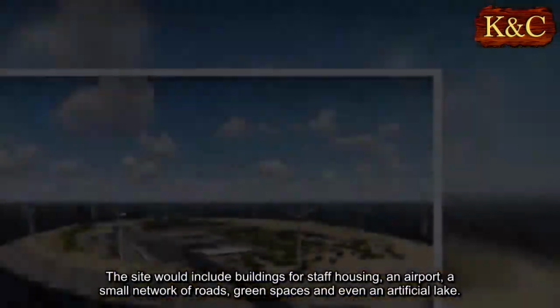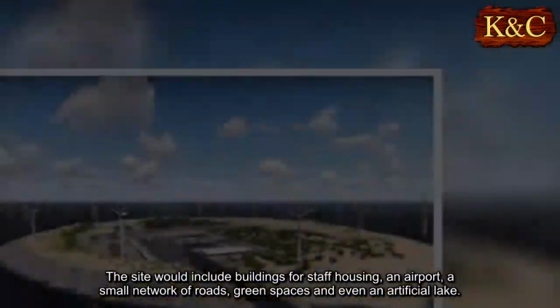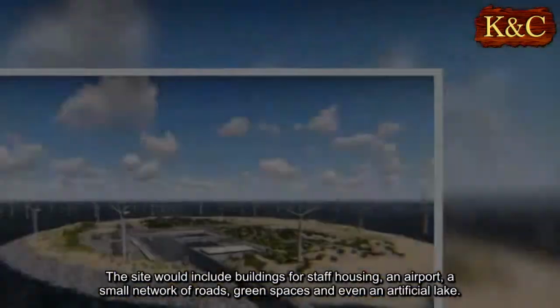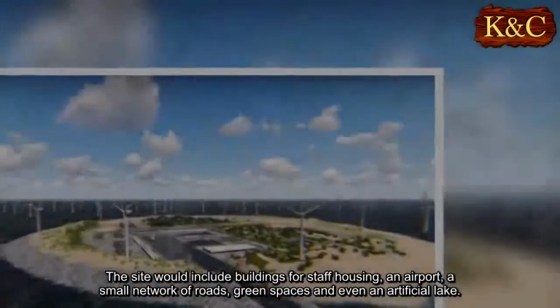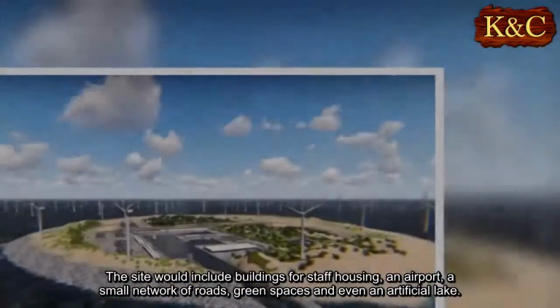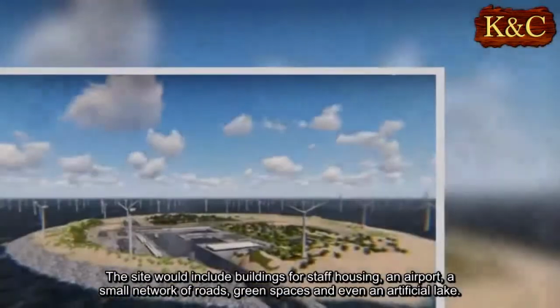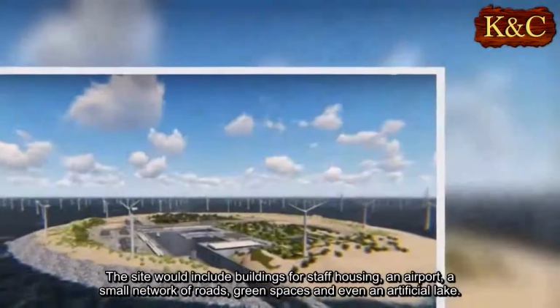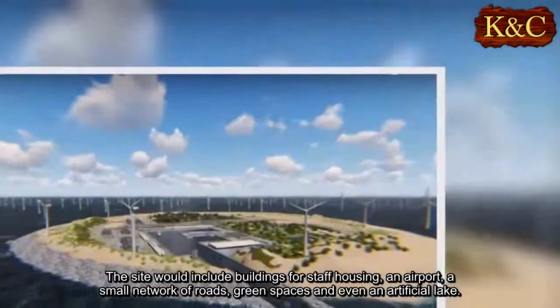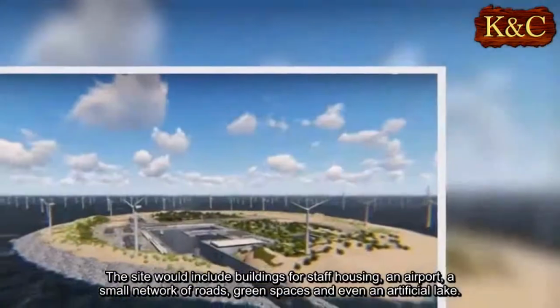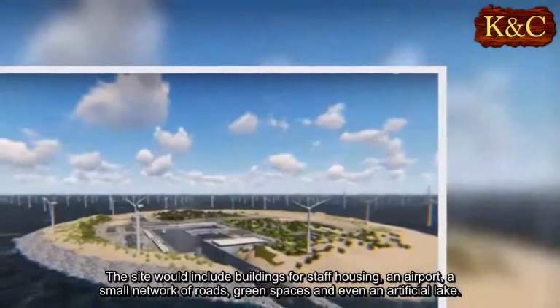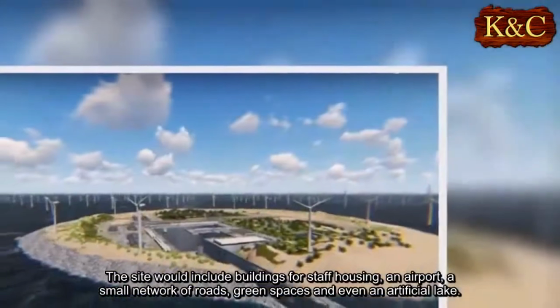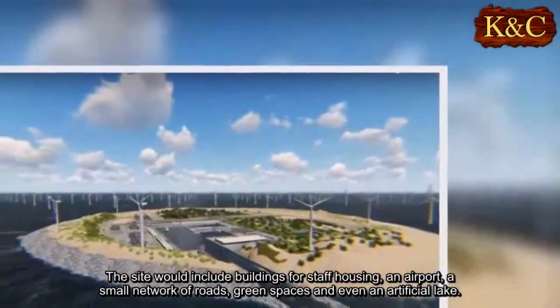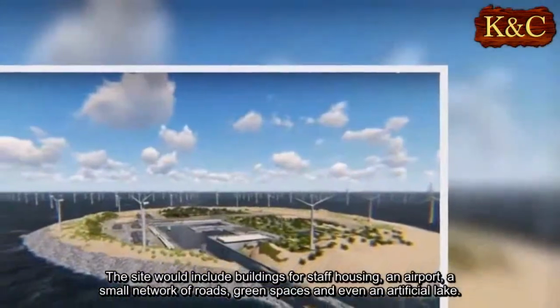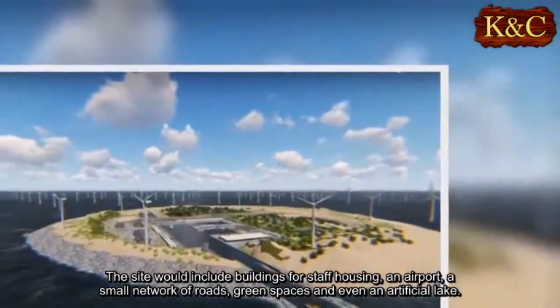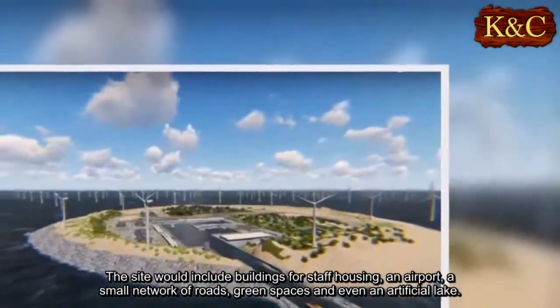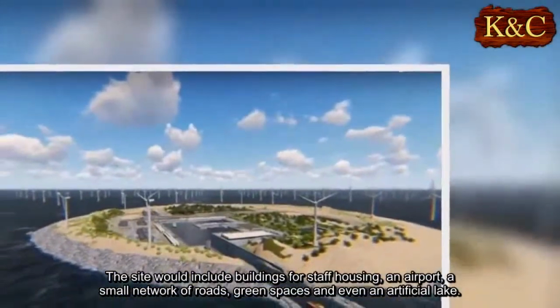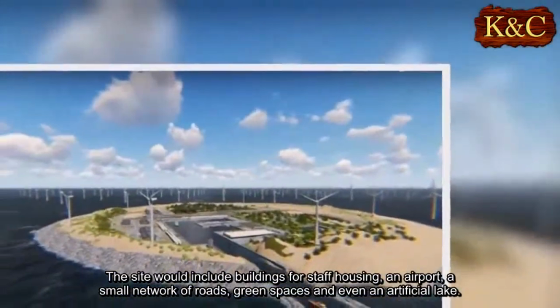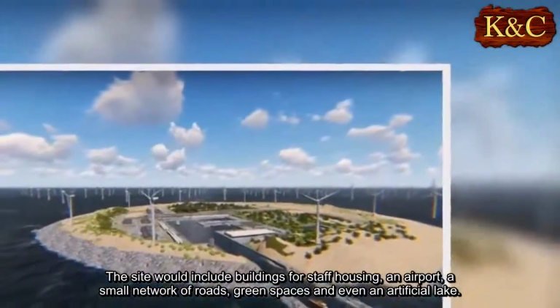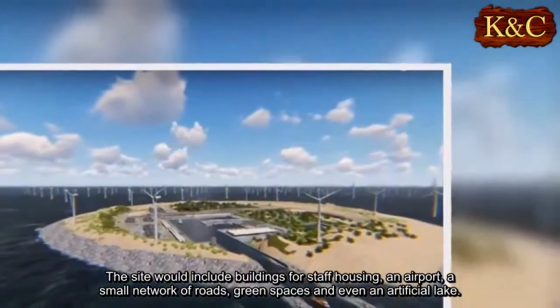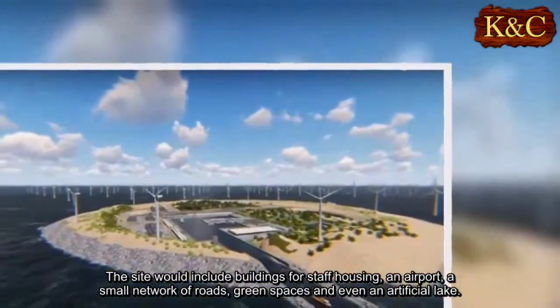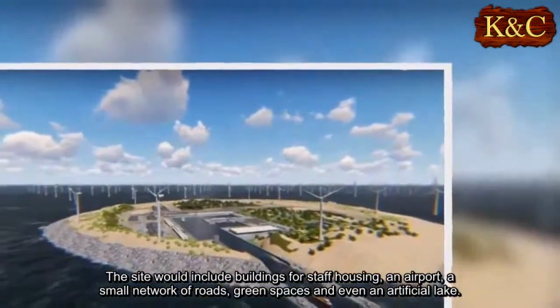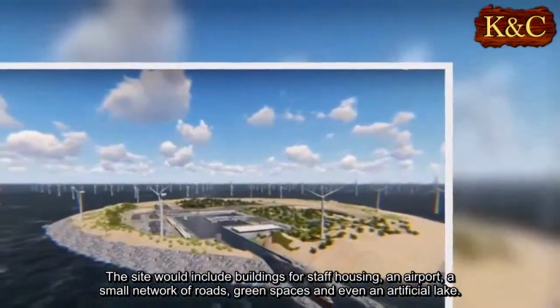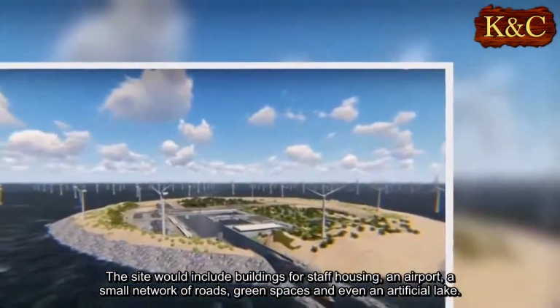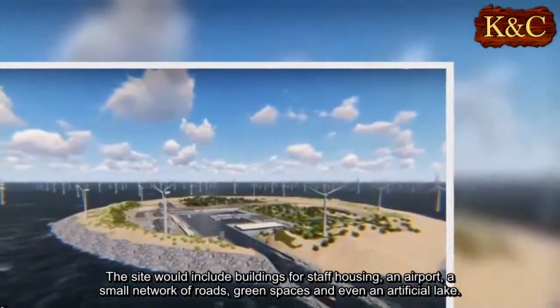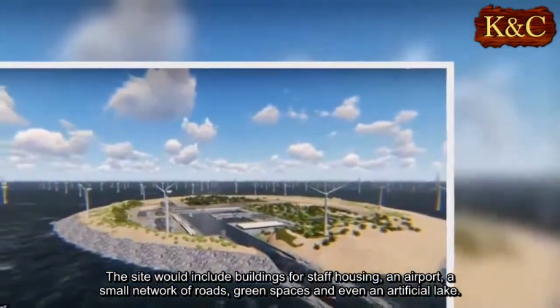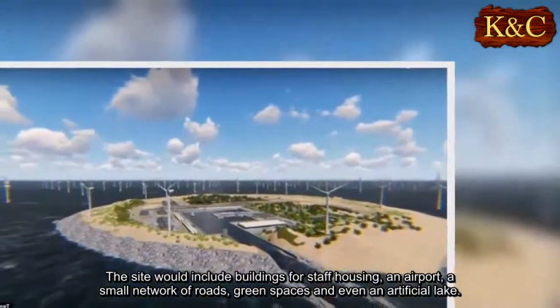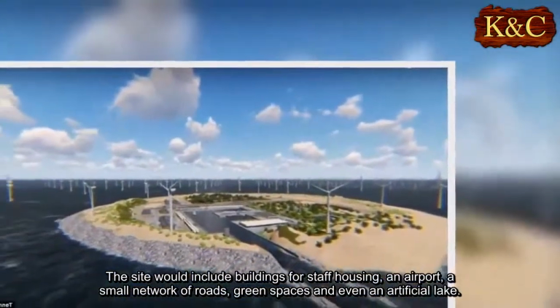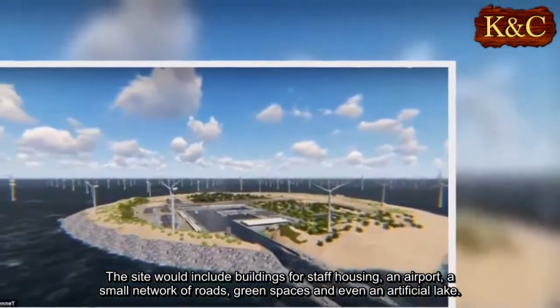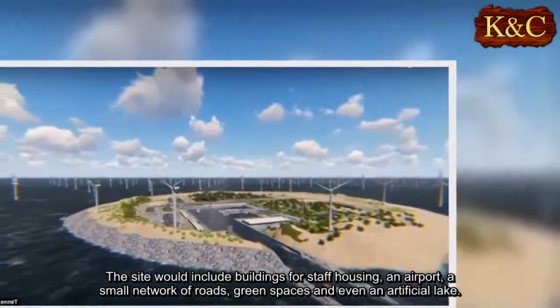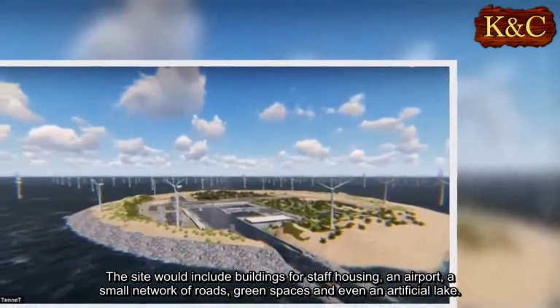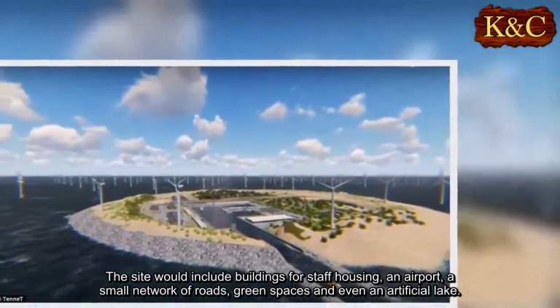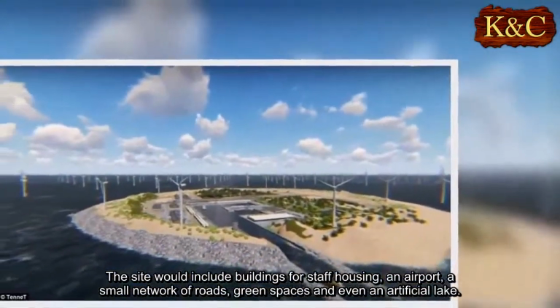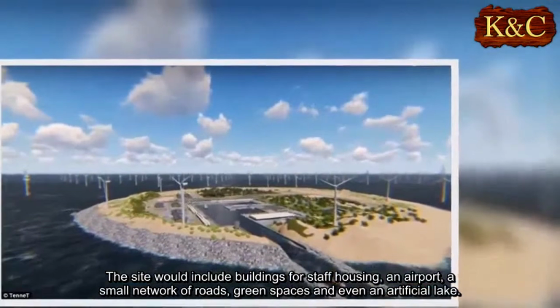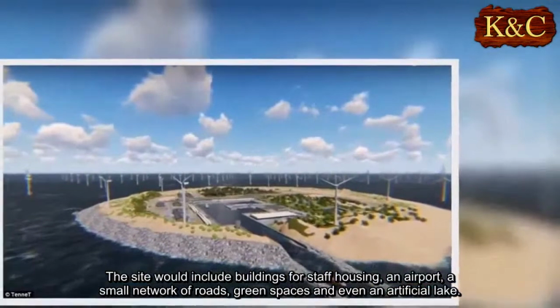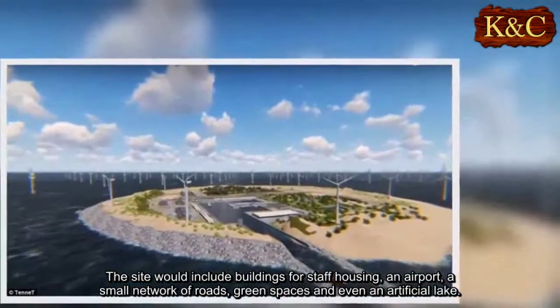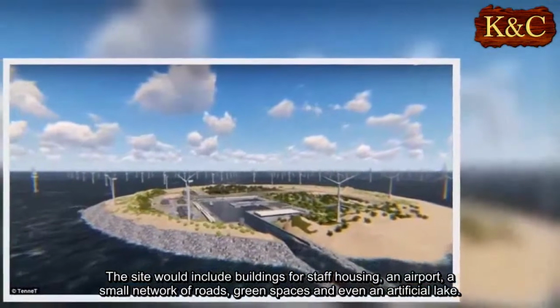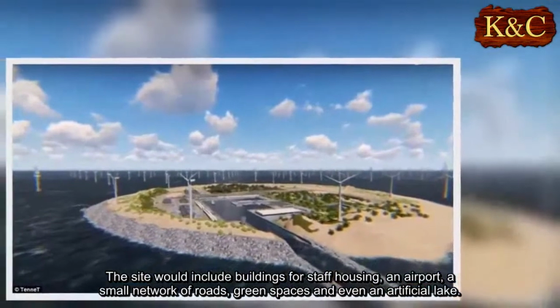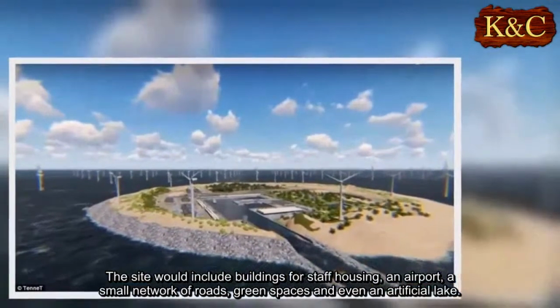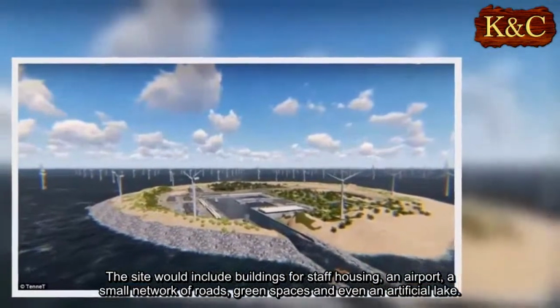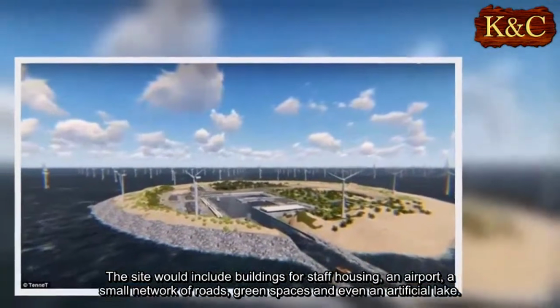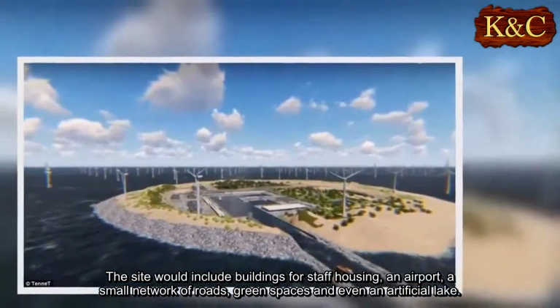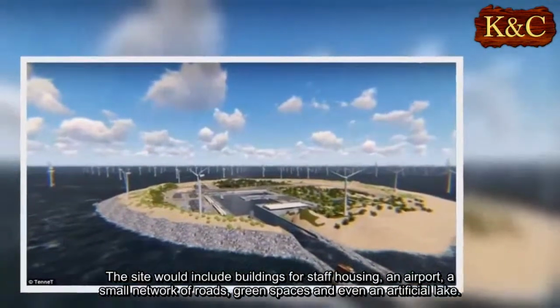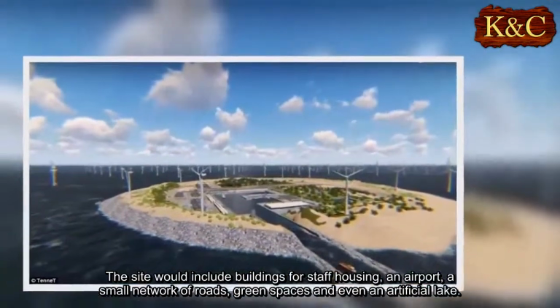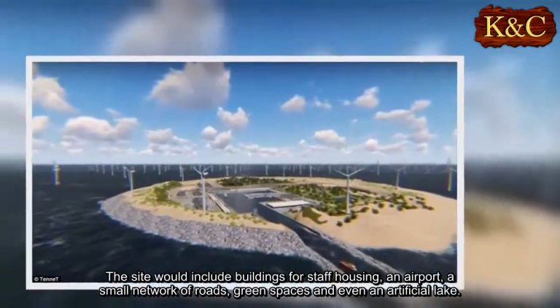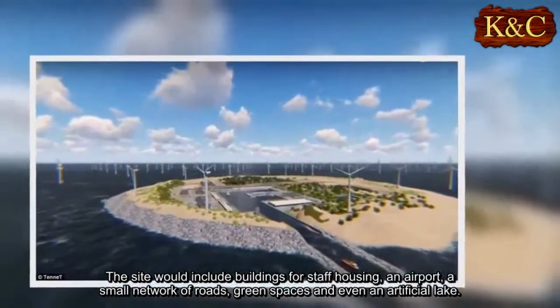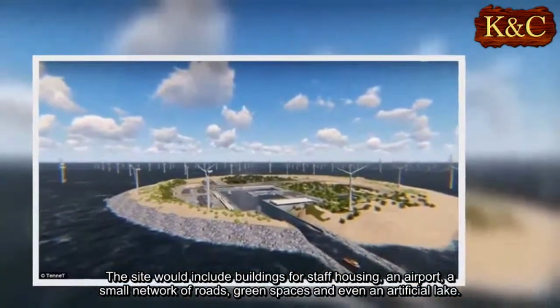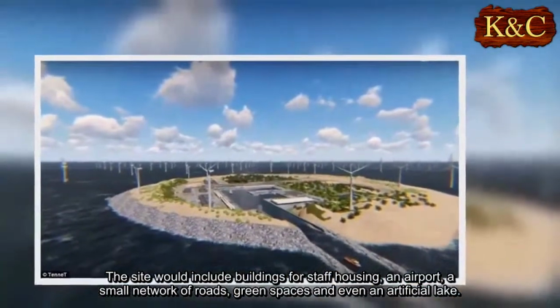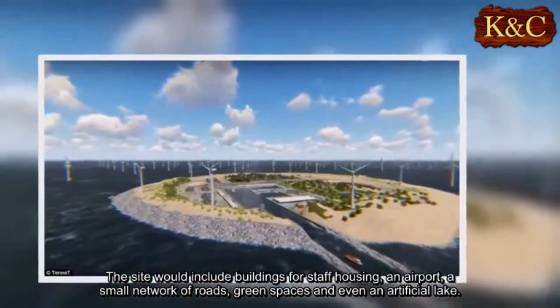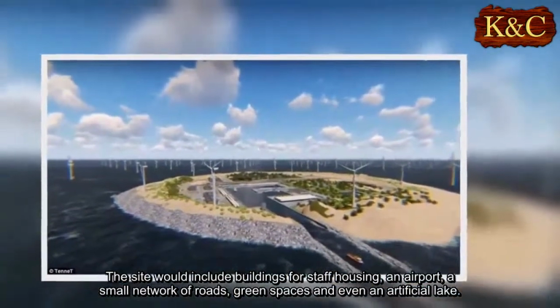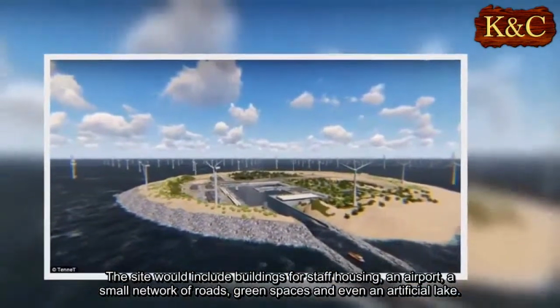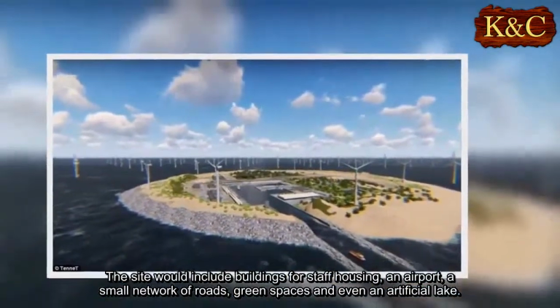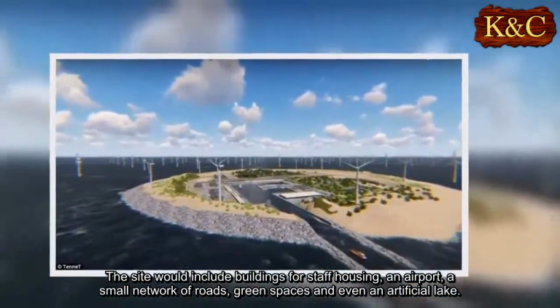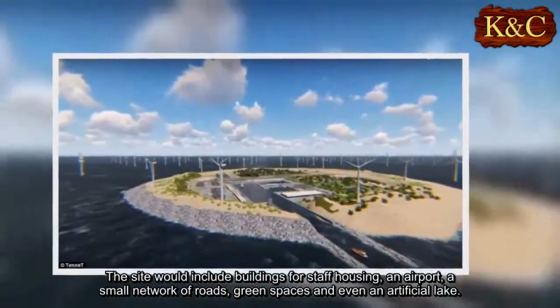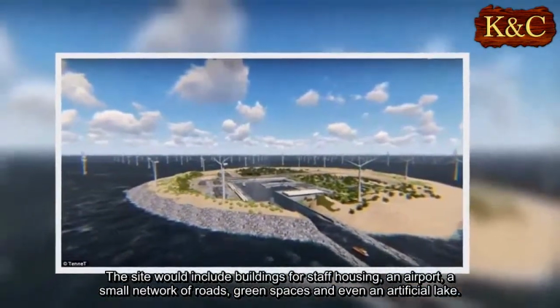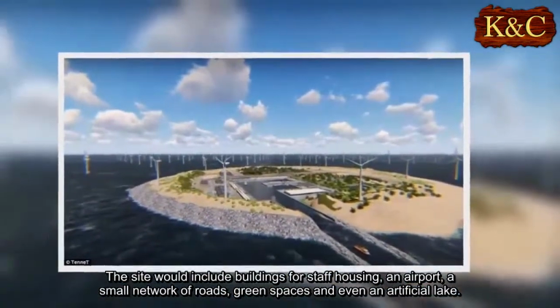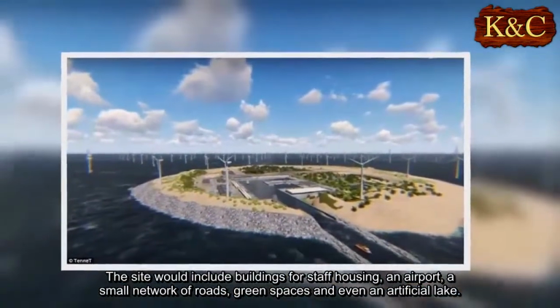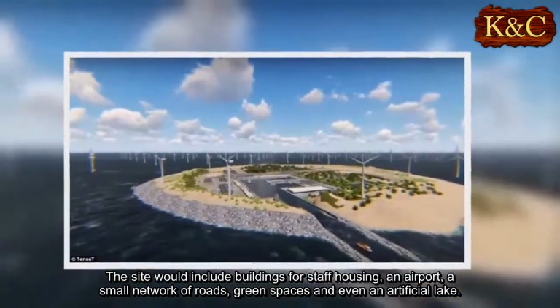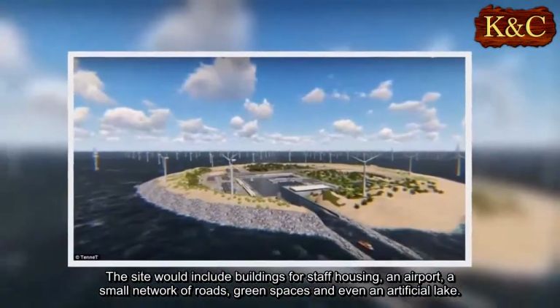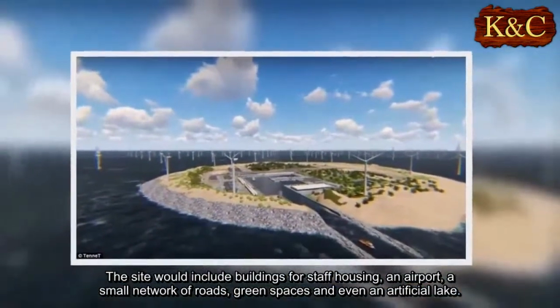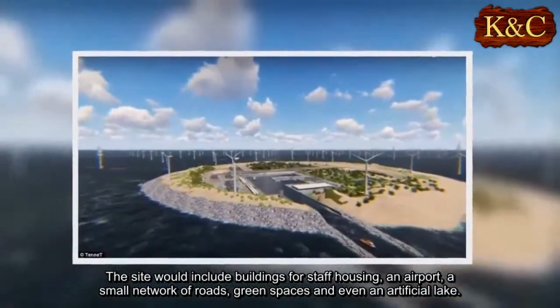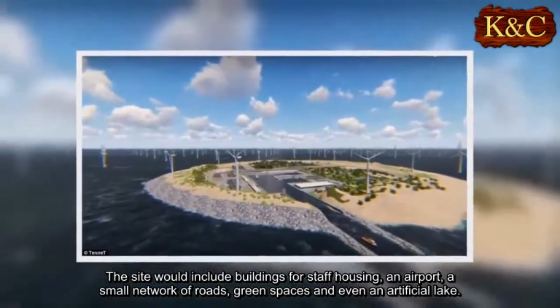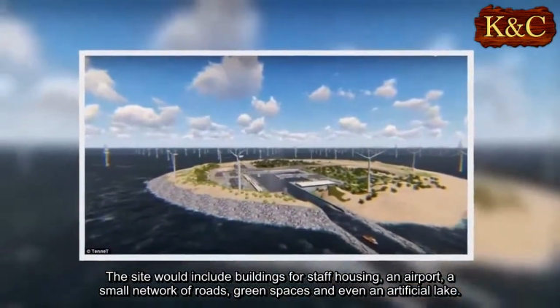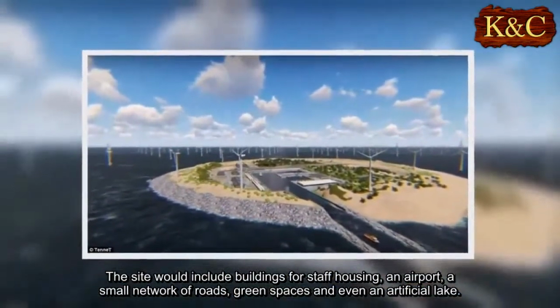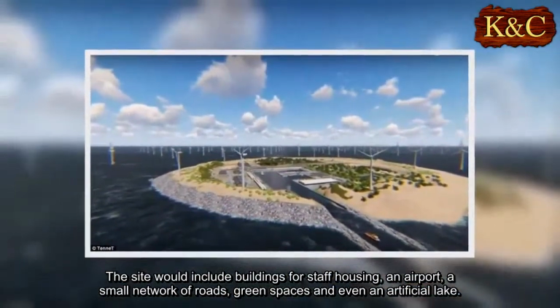The site would include buildings for staff housing, an airport, a small network of roads, green spaces, and even an artificial lake.